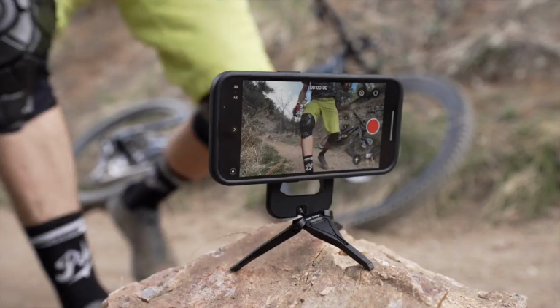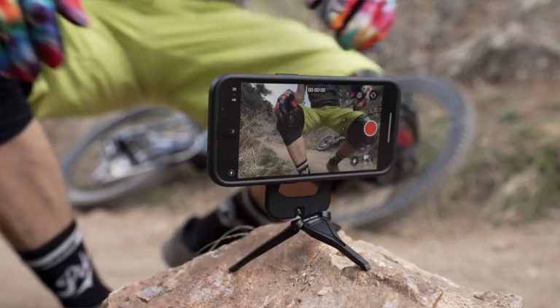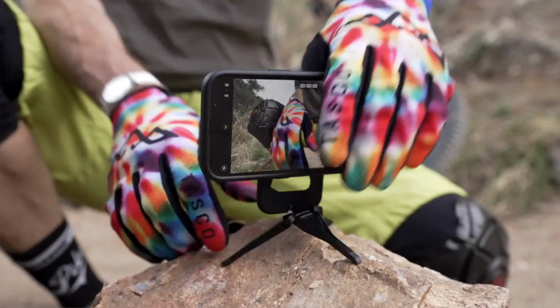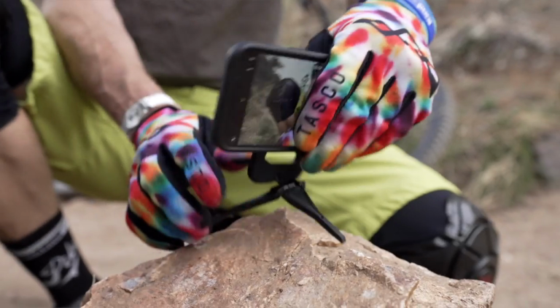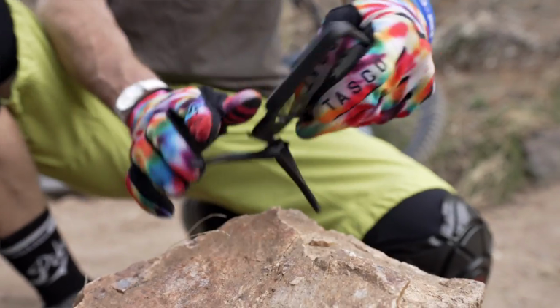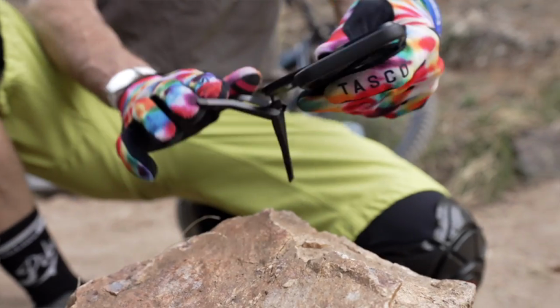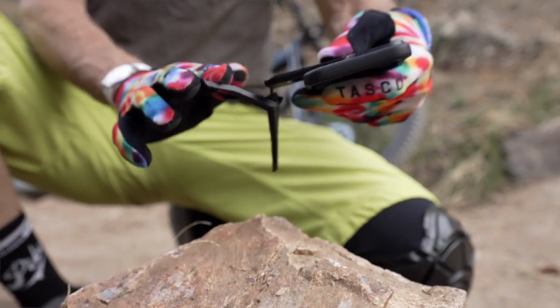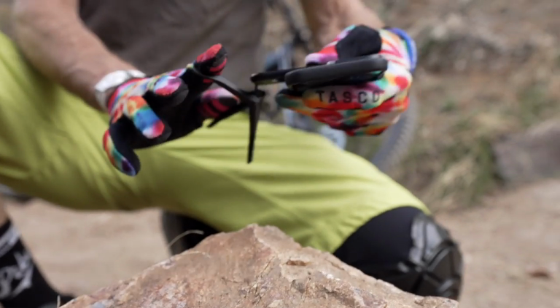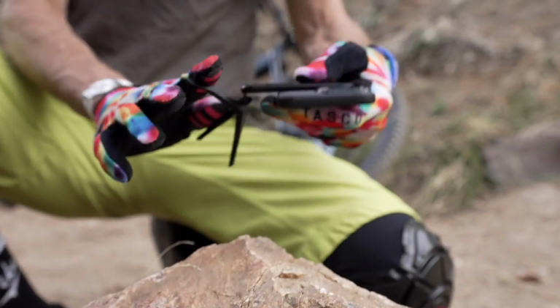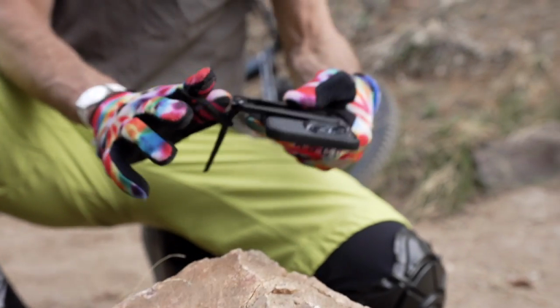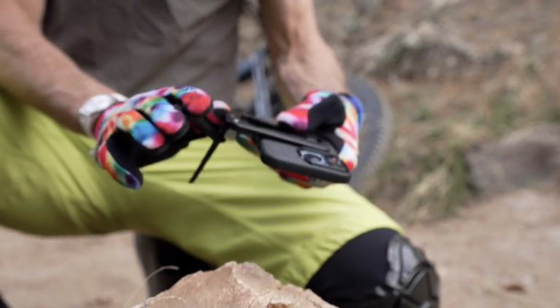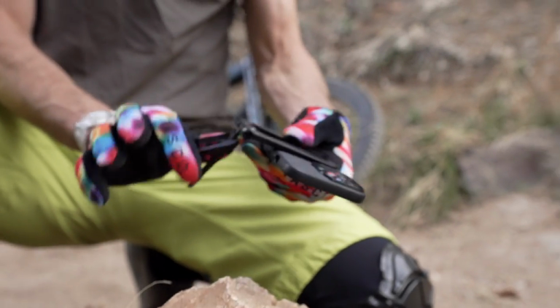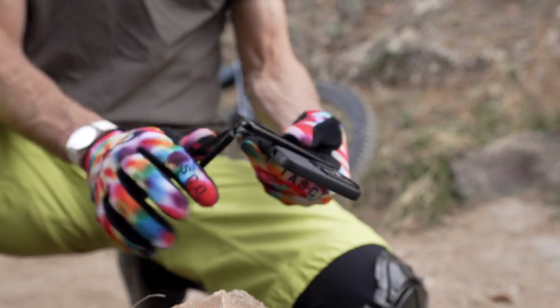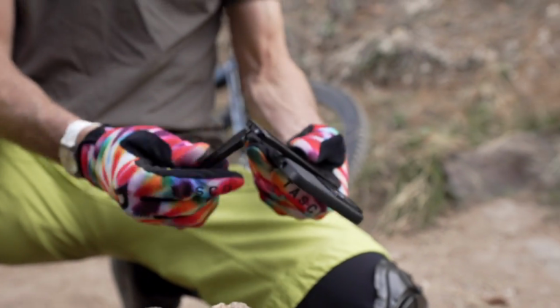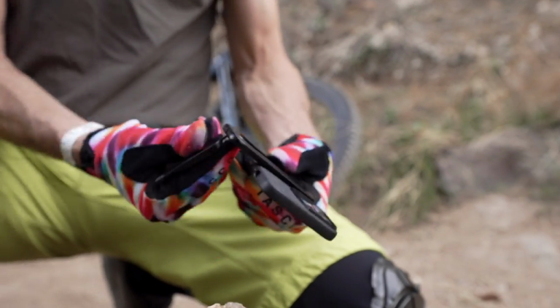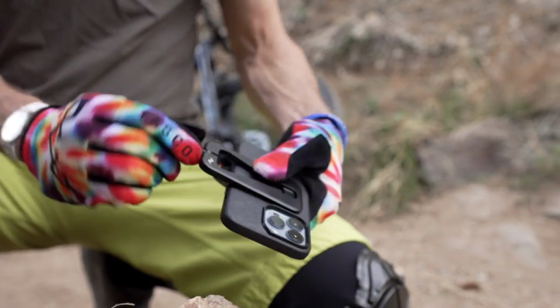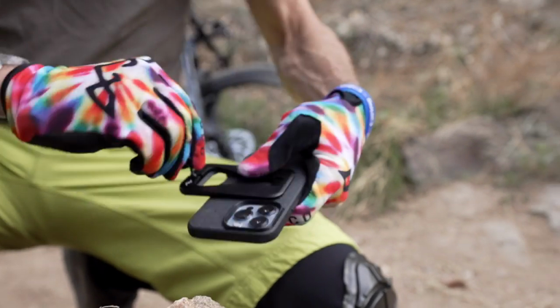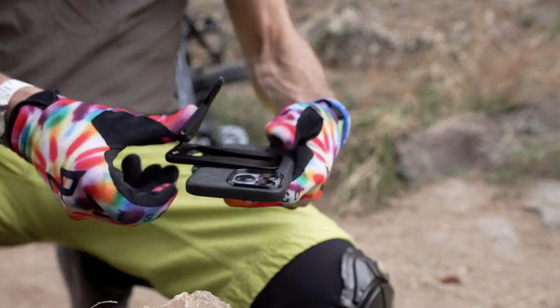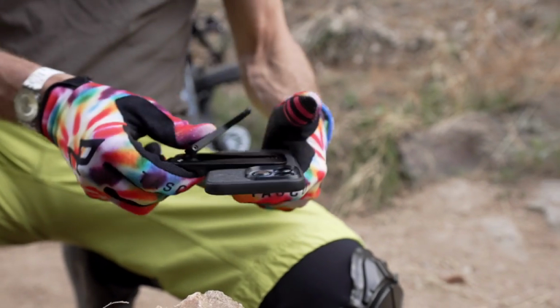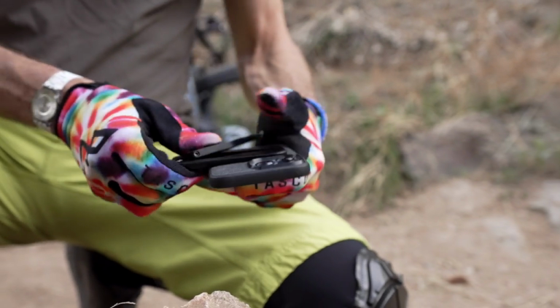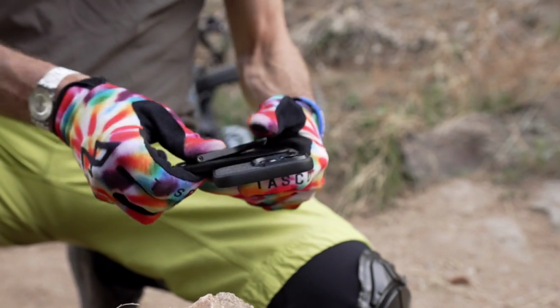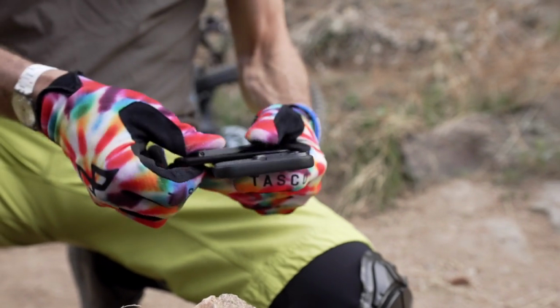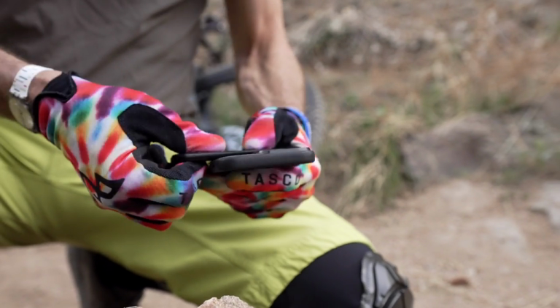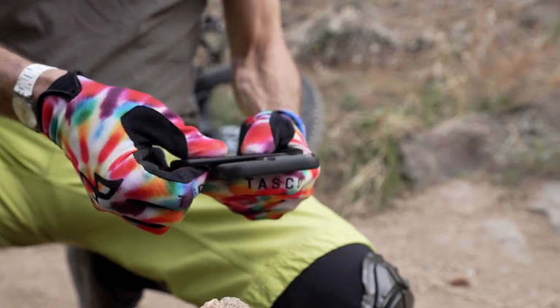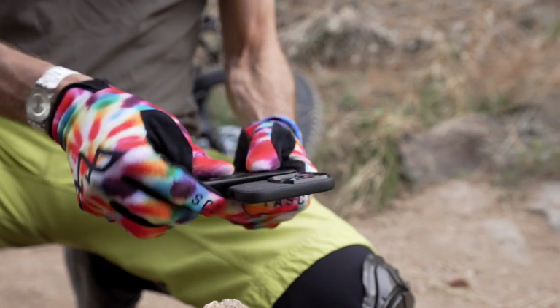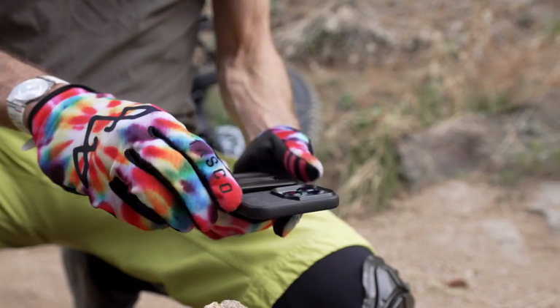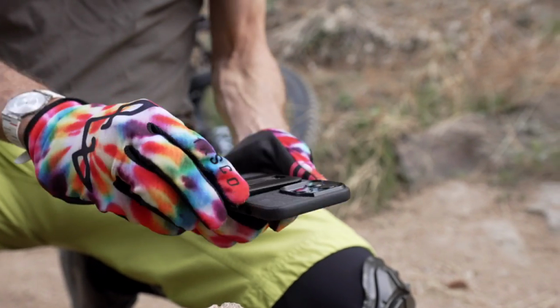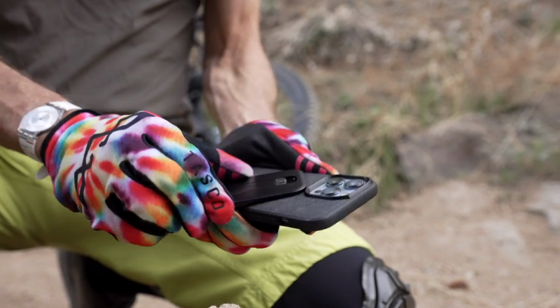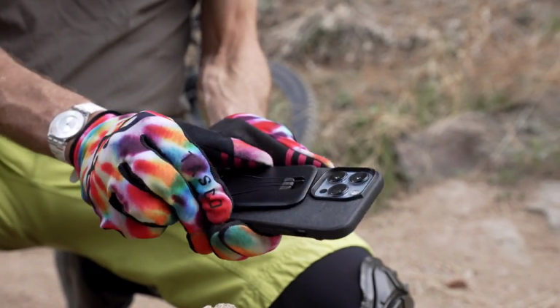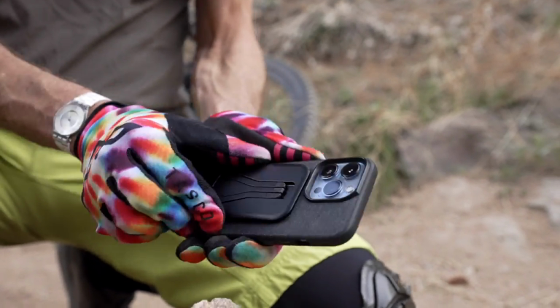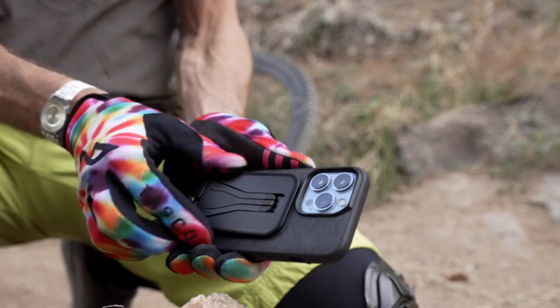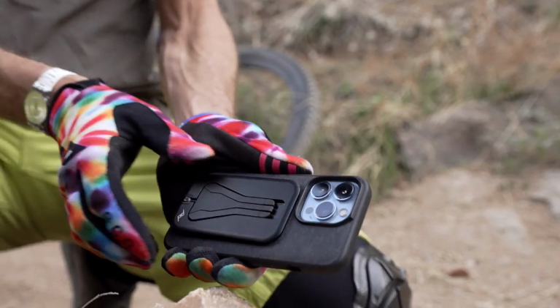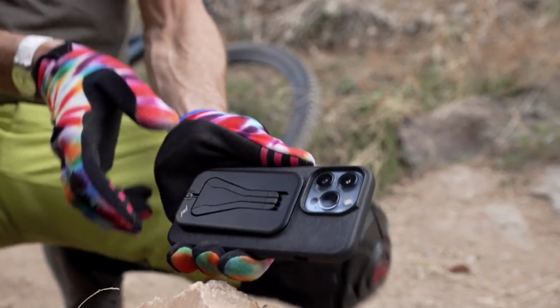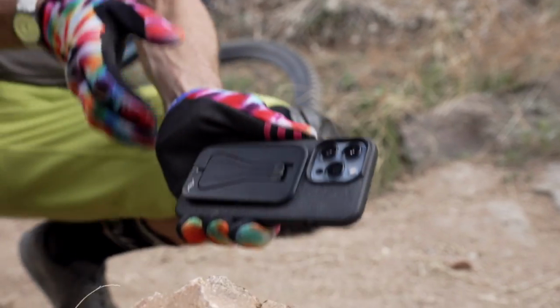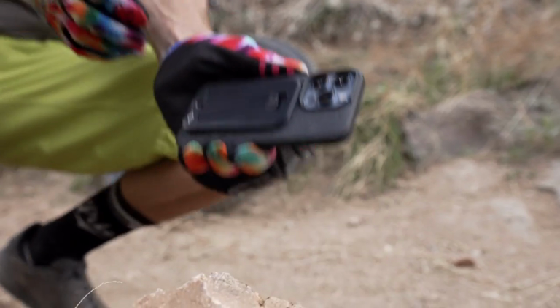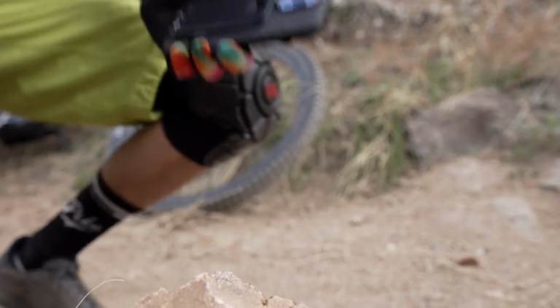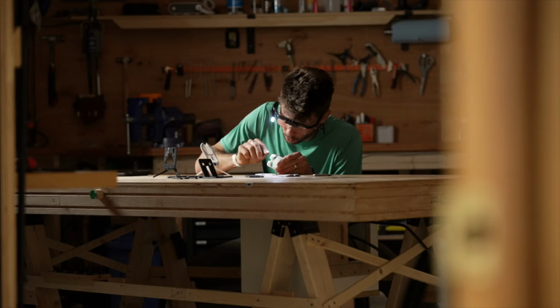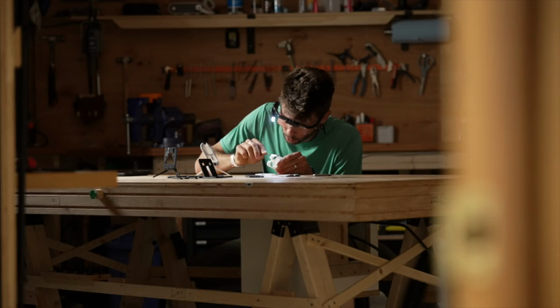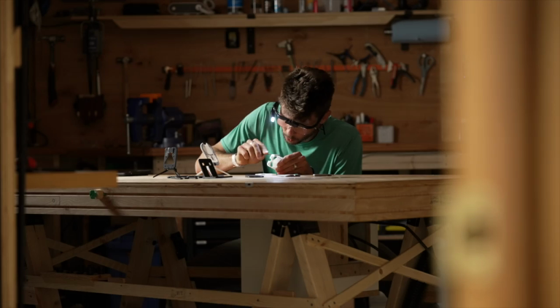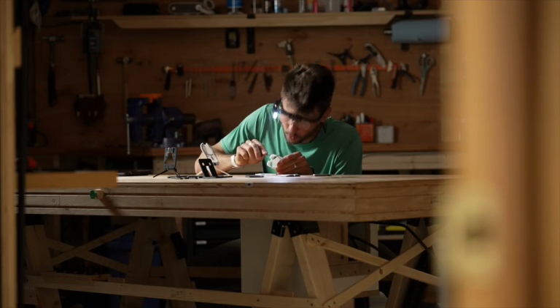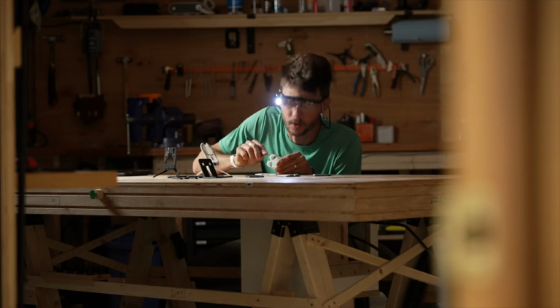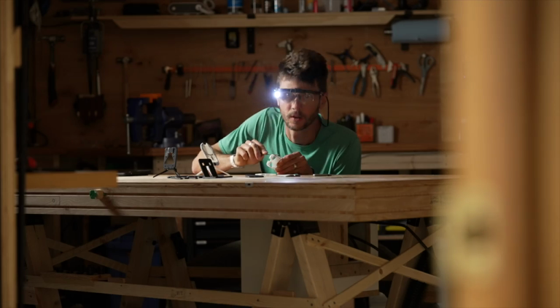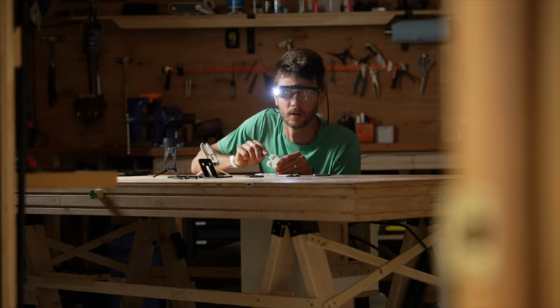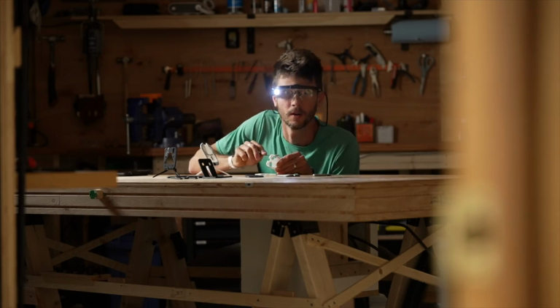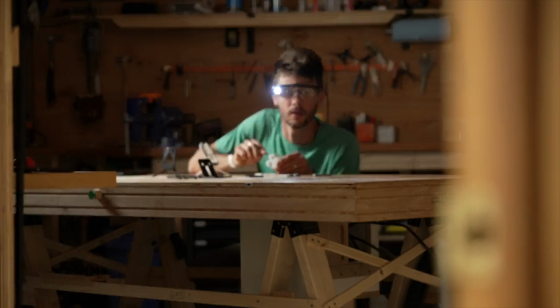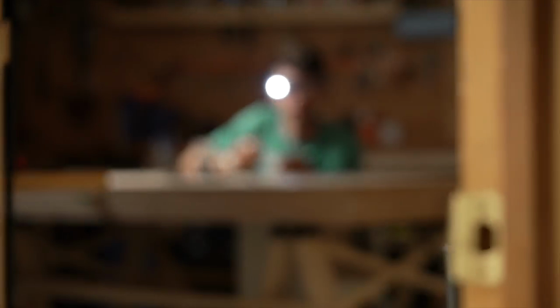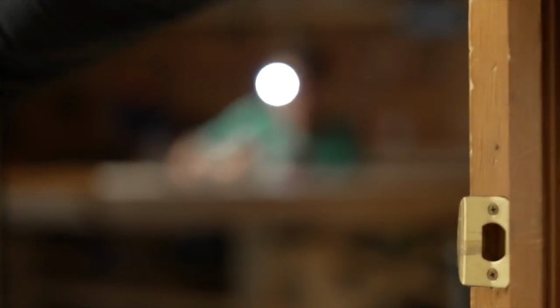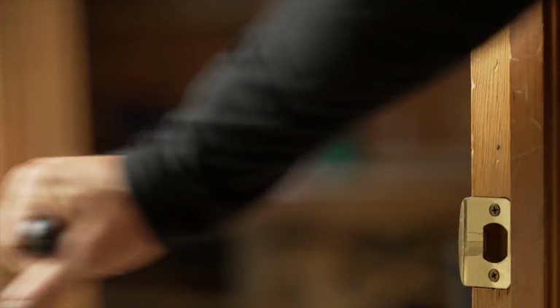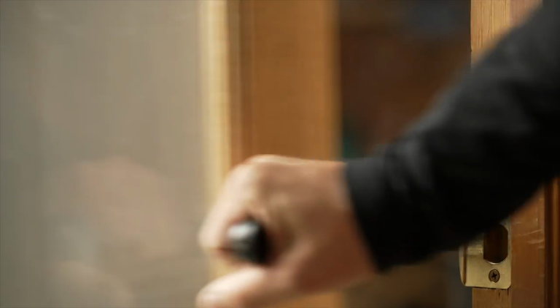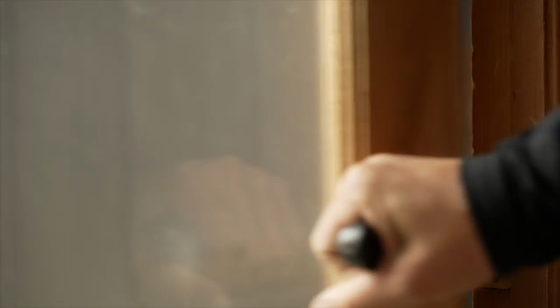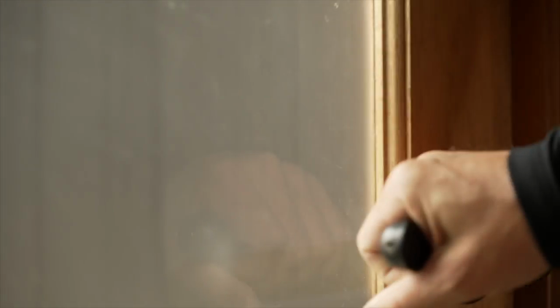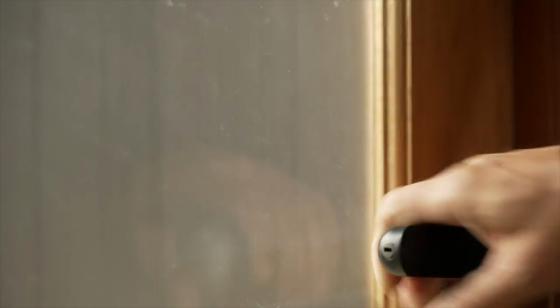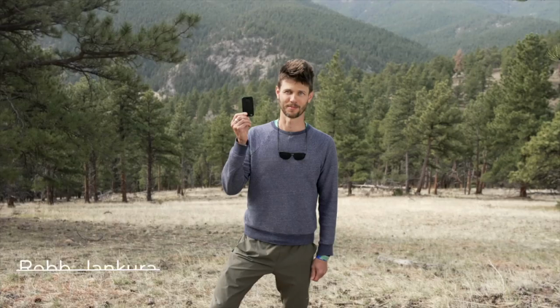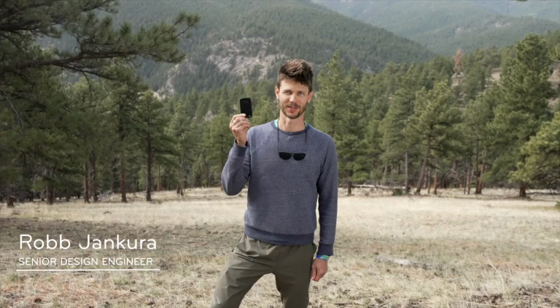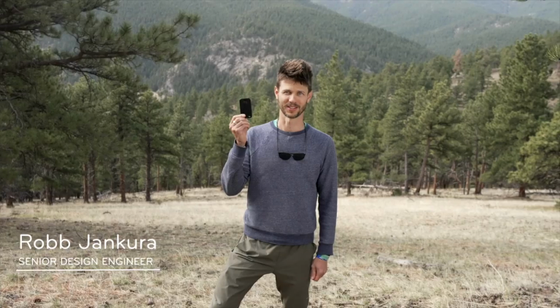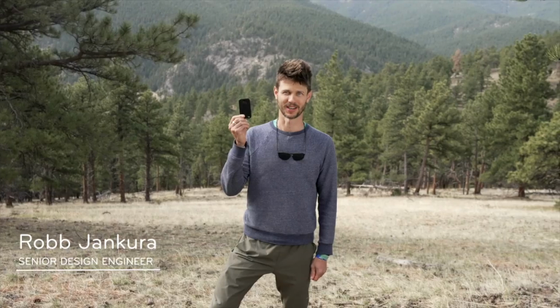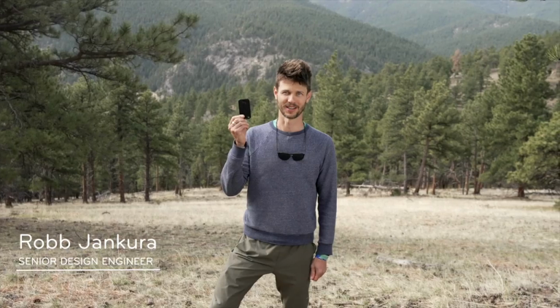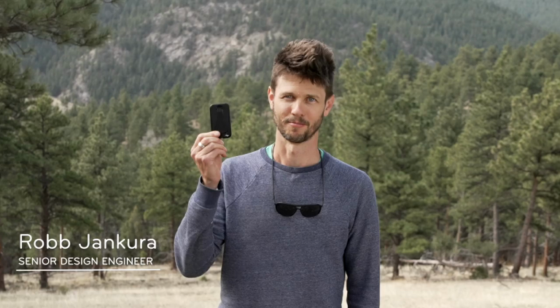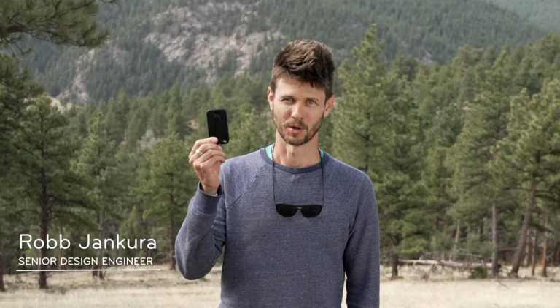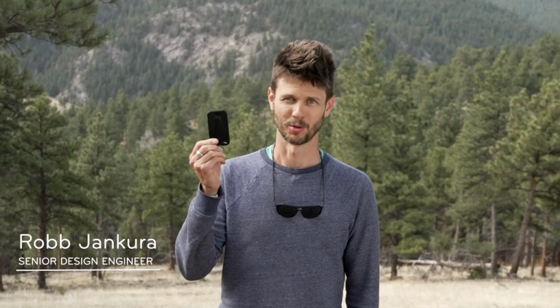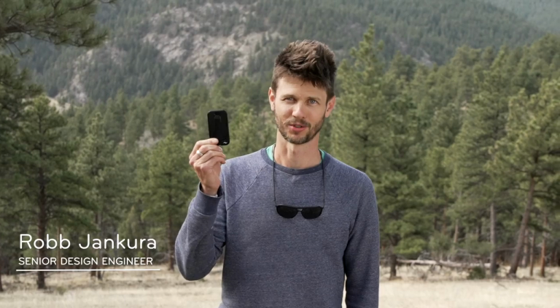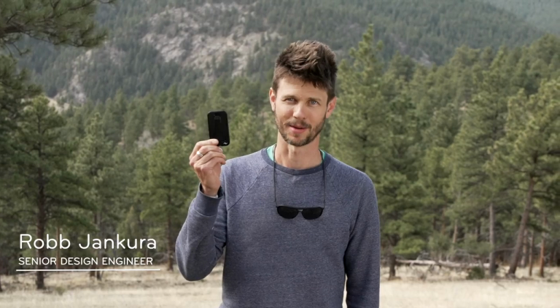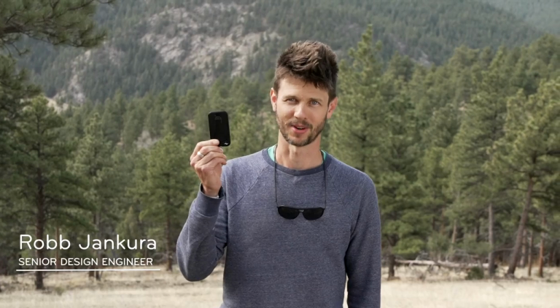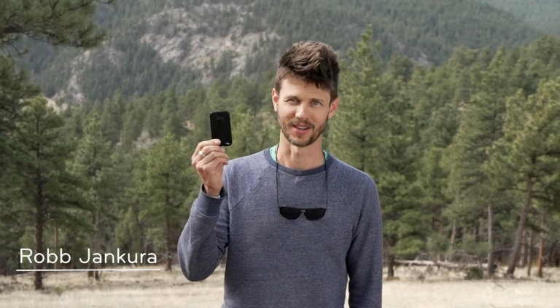What's up, y'all? I'm Rob J. I'm an engineer at Peak Design, and I locked myself in my basement workshop for seven months to design the Peak Design Mobile Tripod.